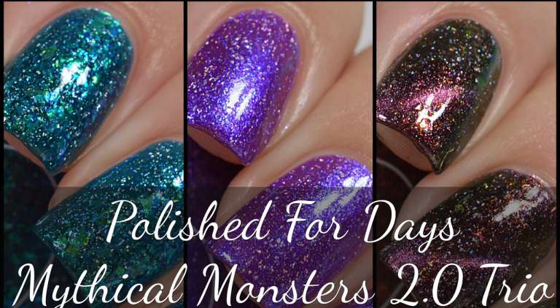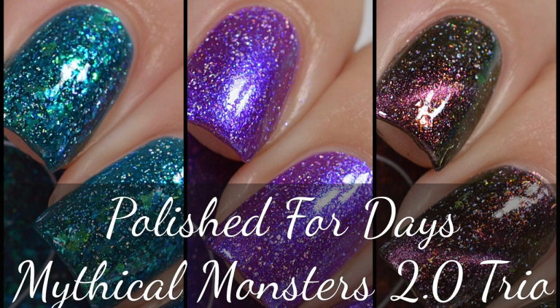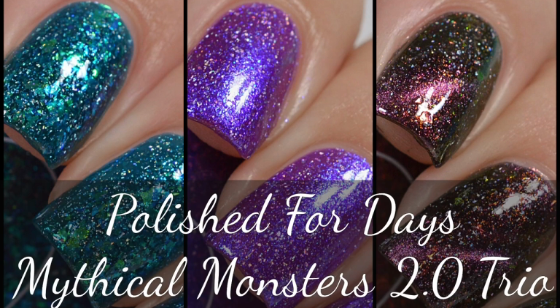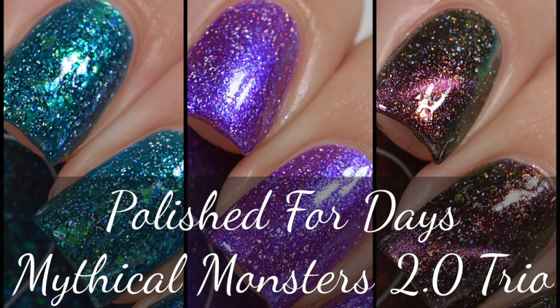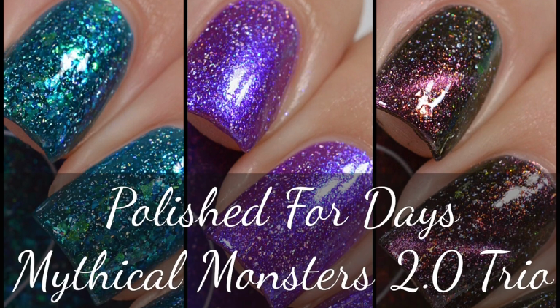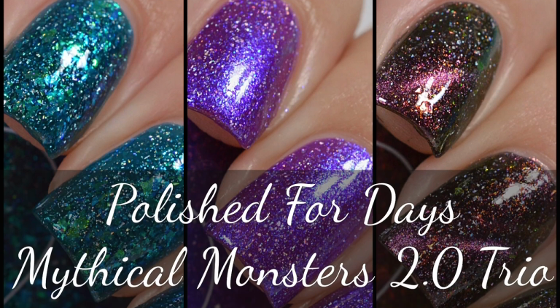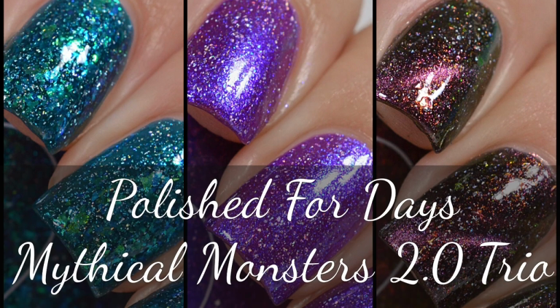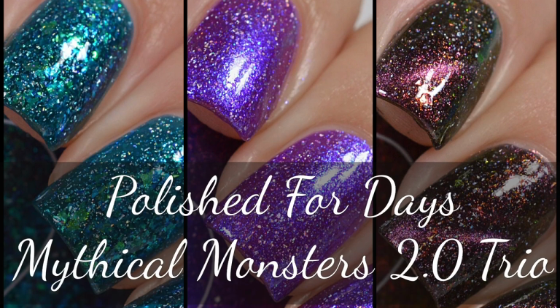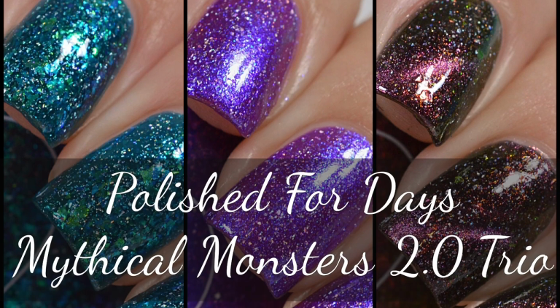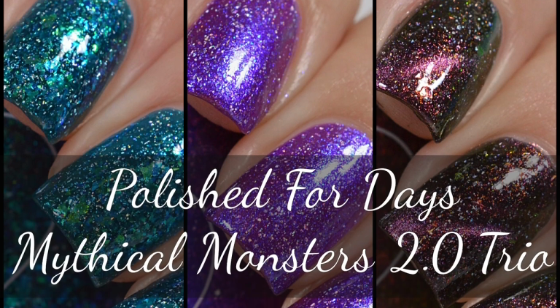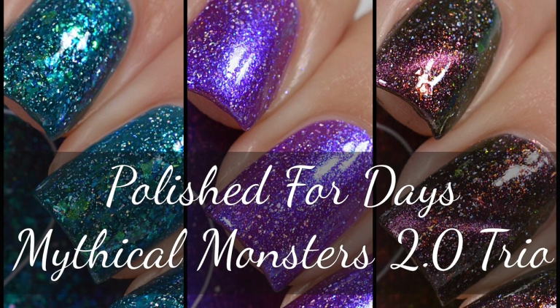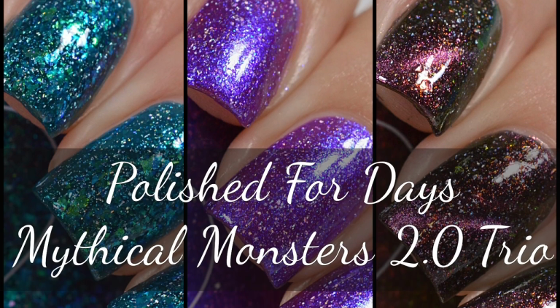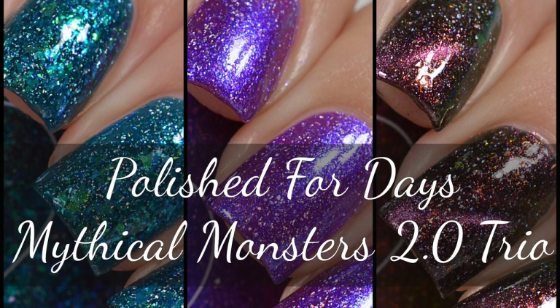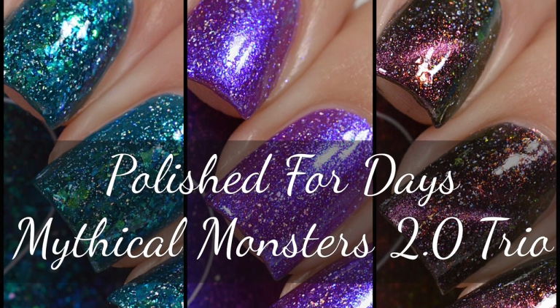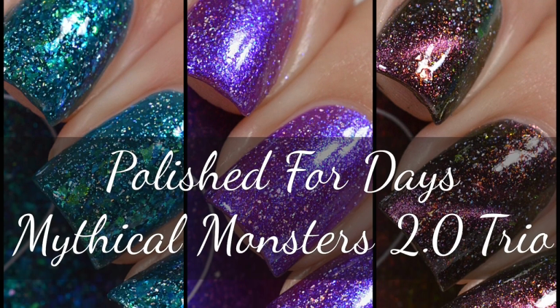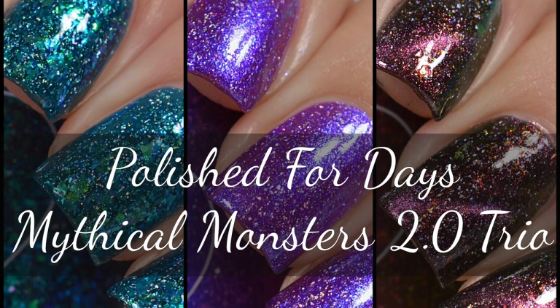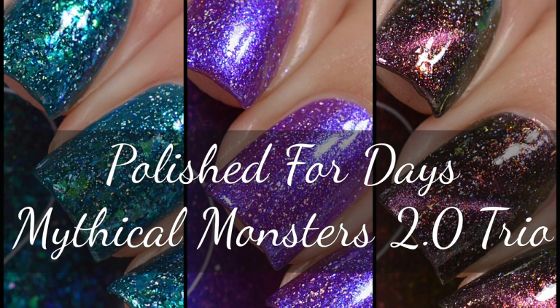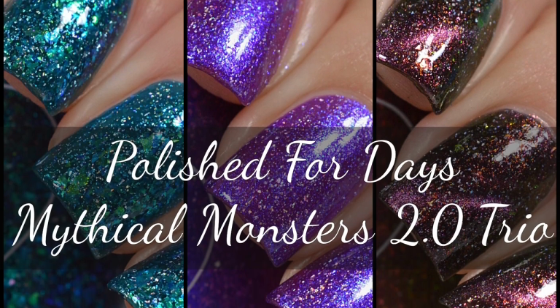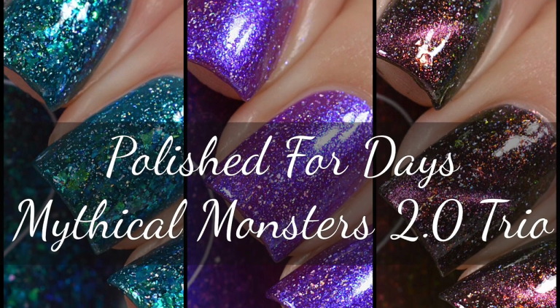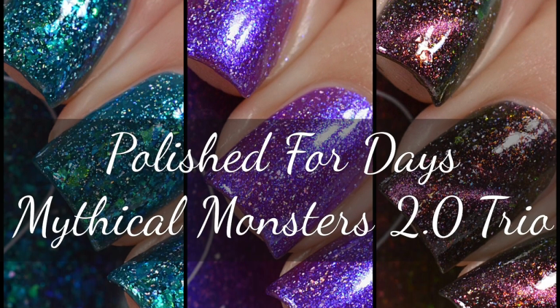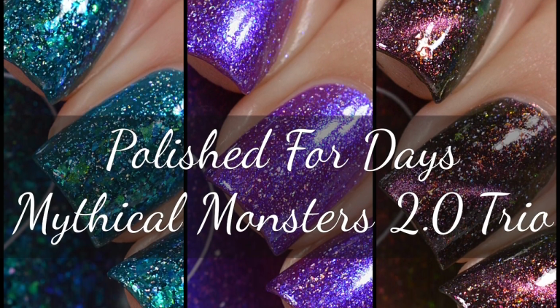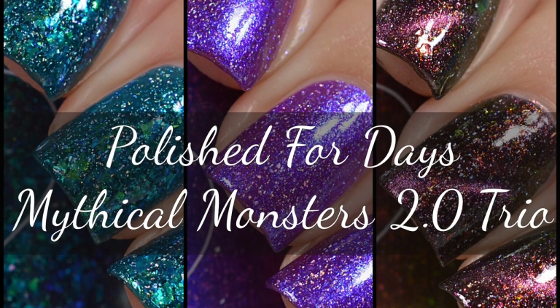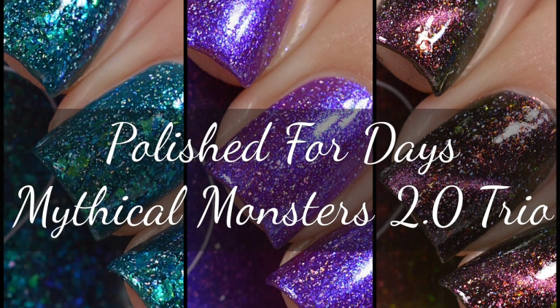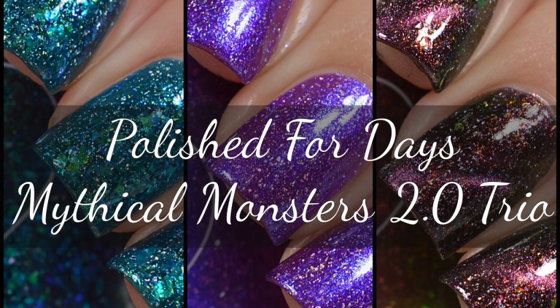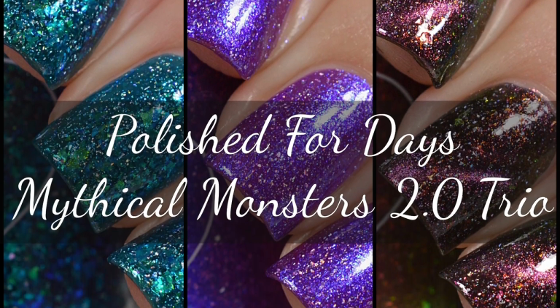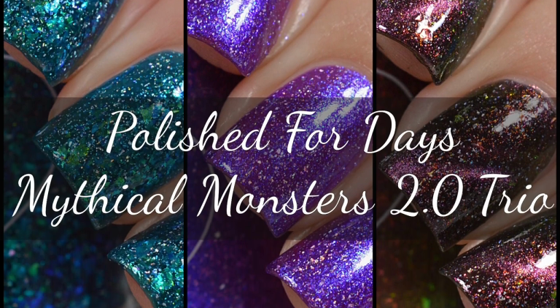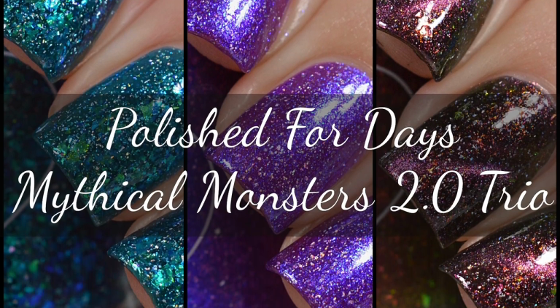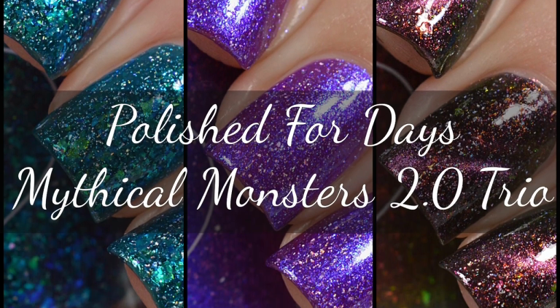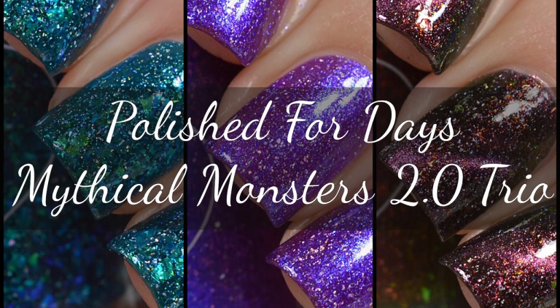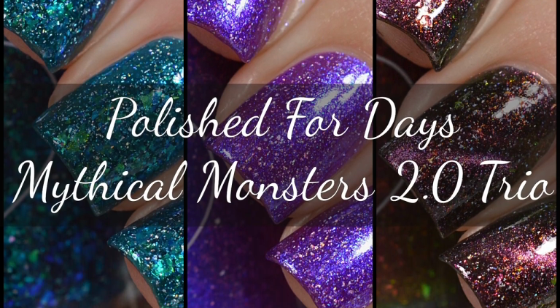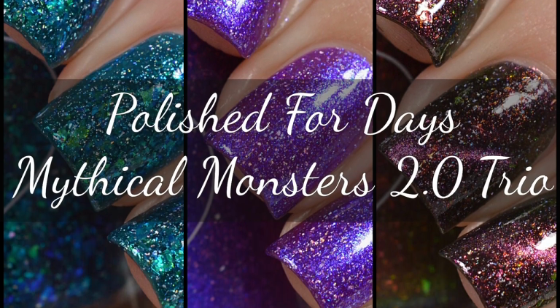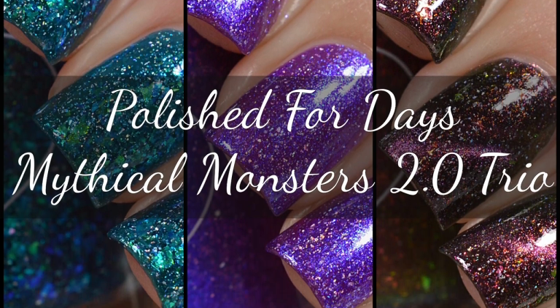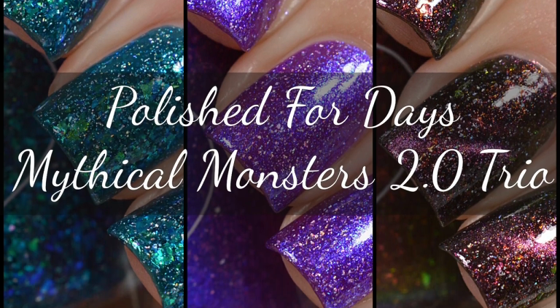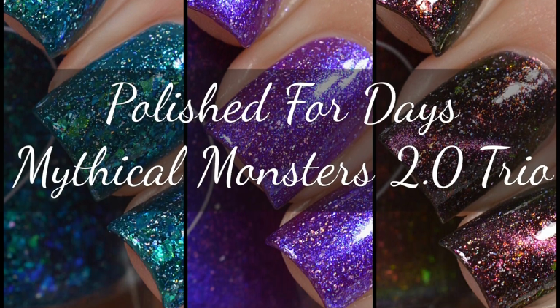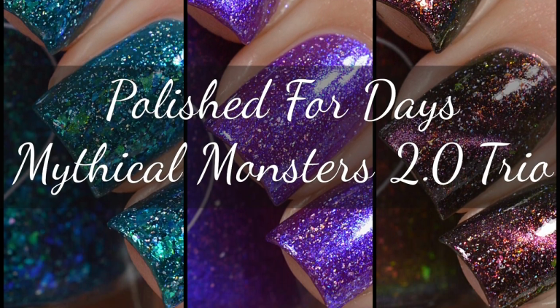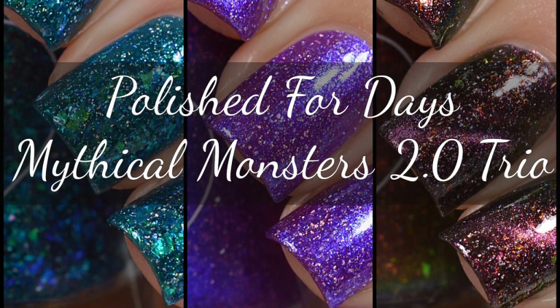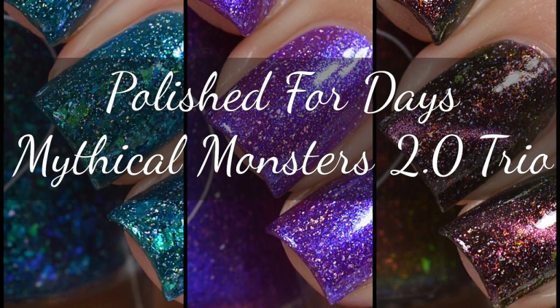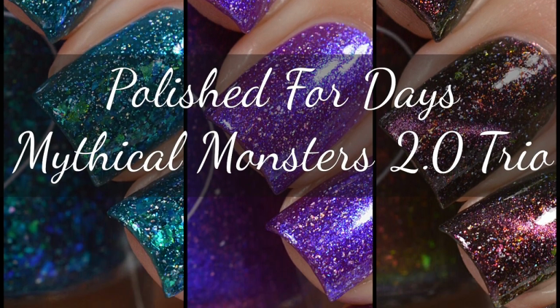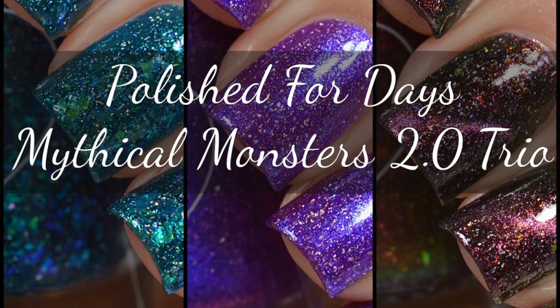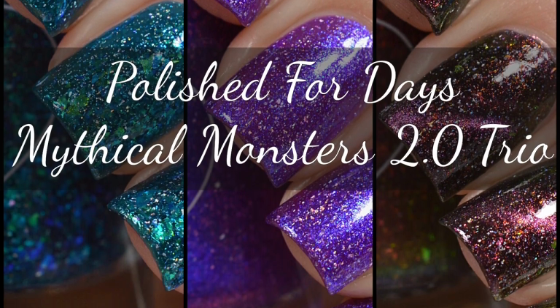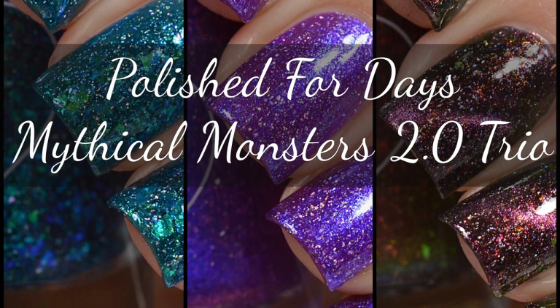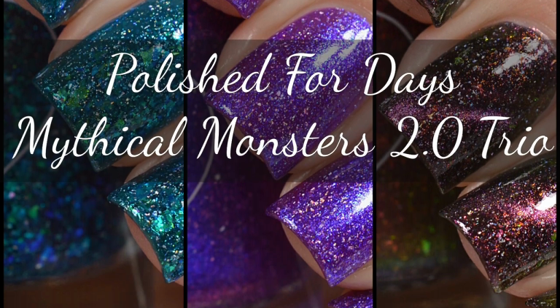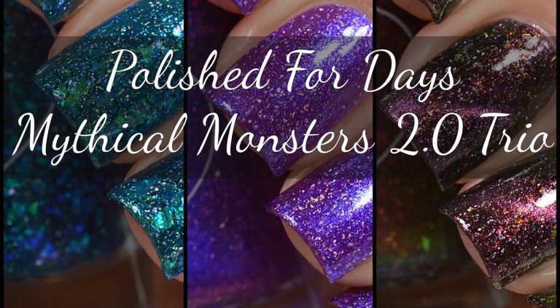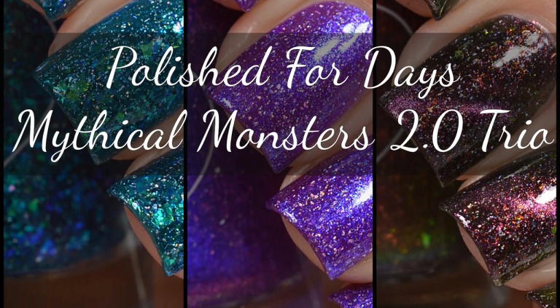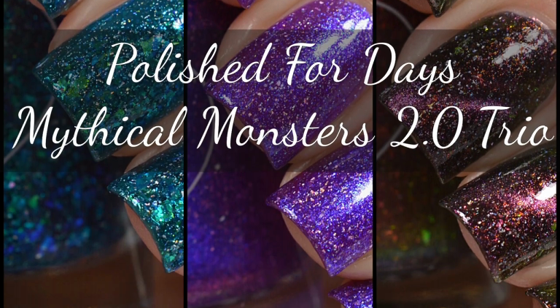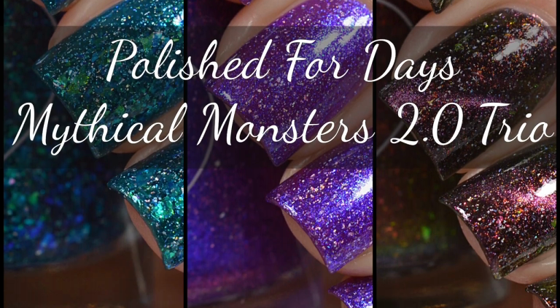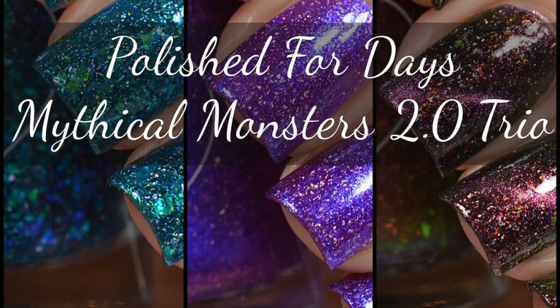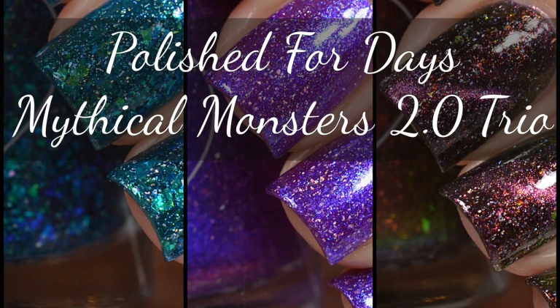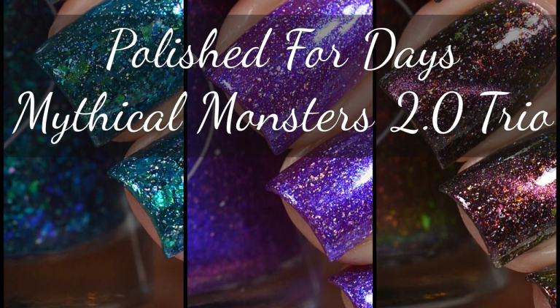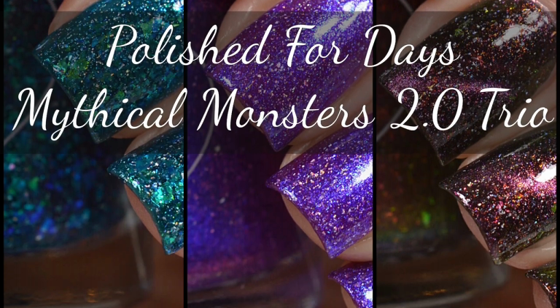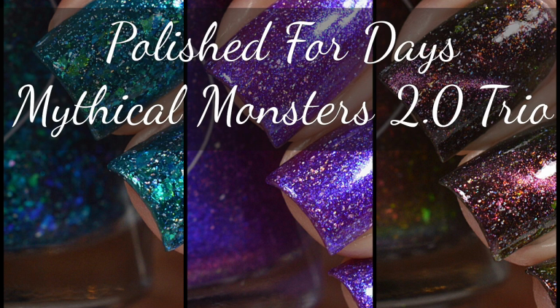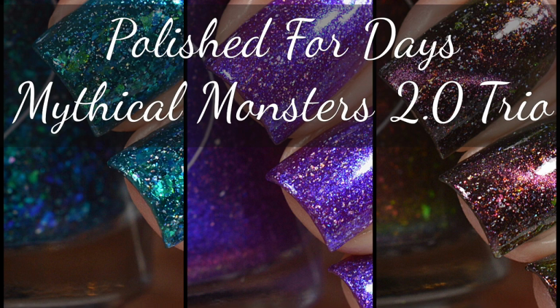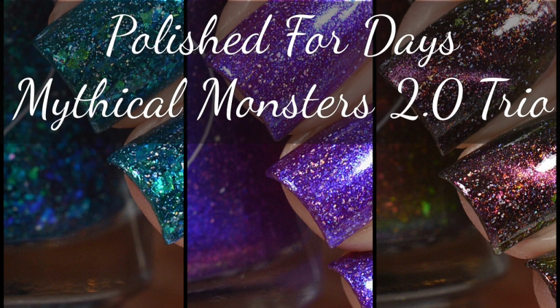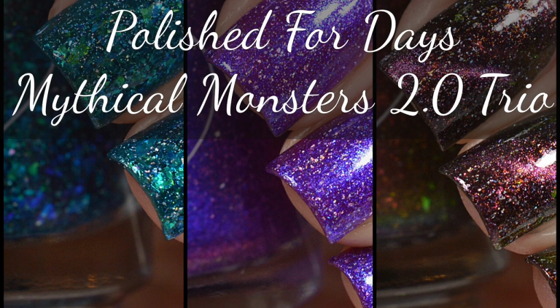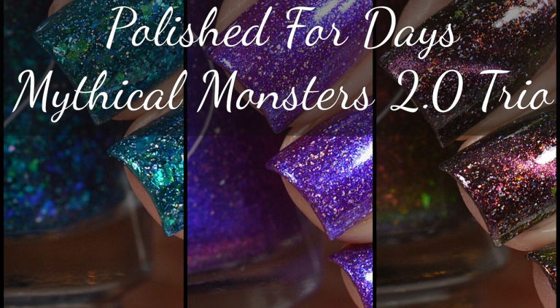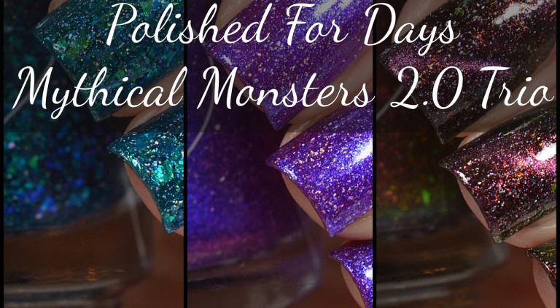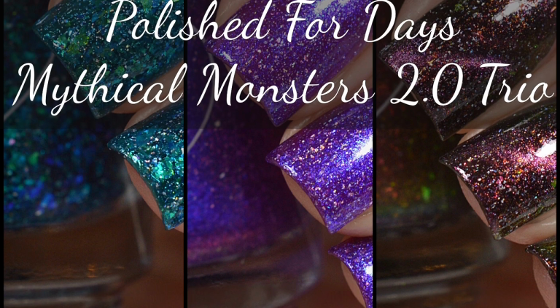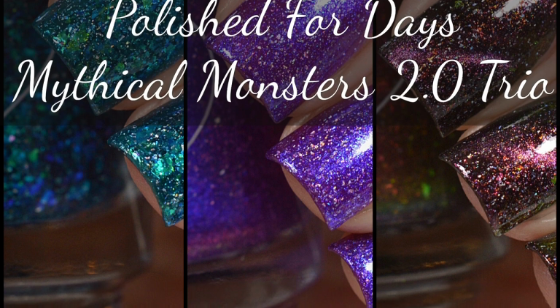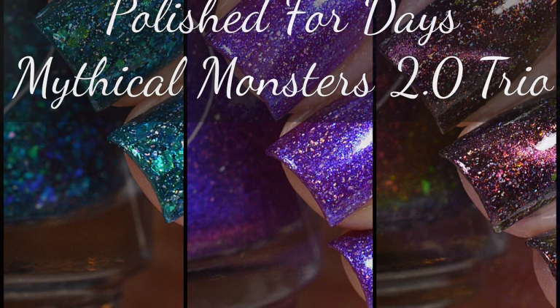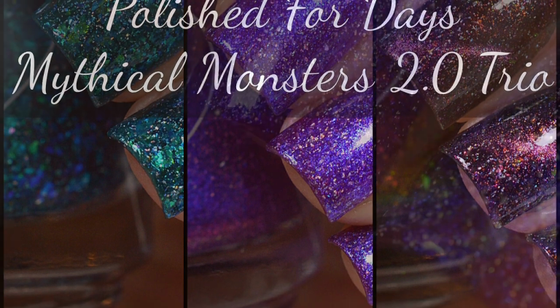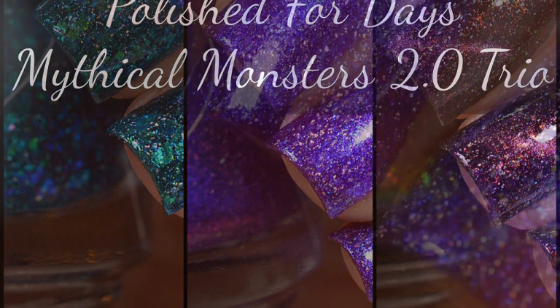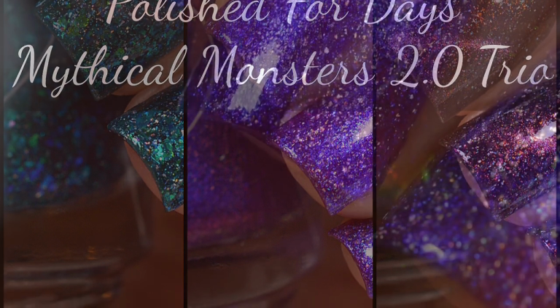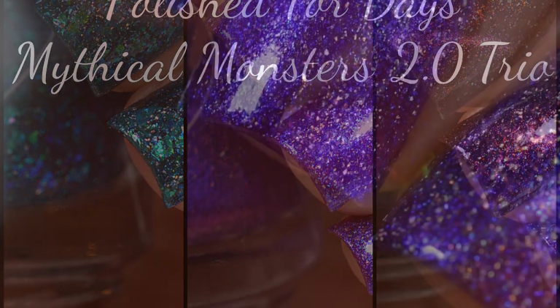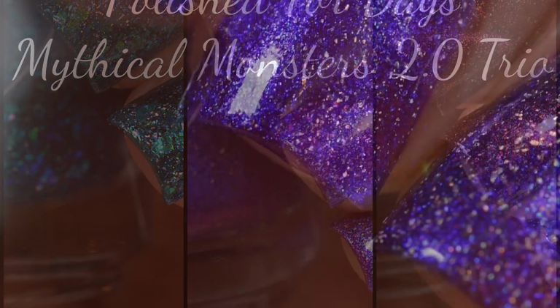Hi everyone! Today I have a trio for you from Polished for Days. This is their Mythical Monsters 2.0 Trio.